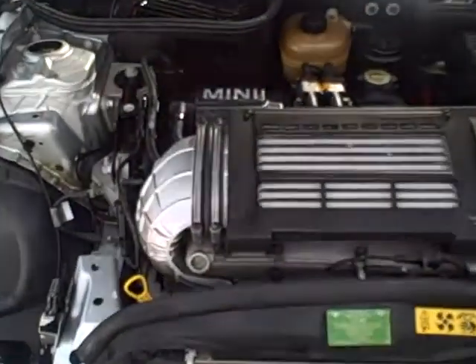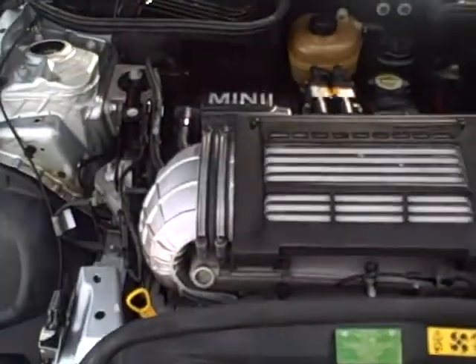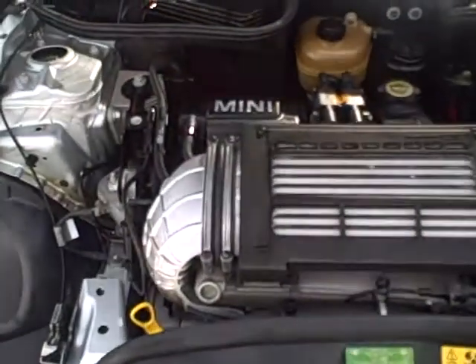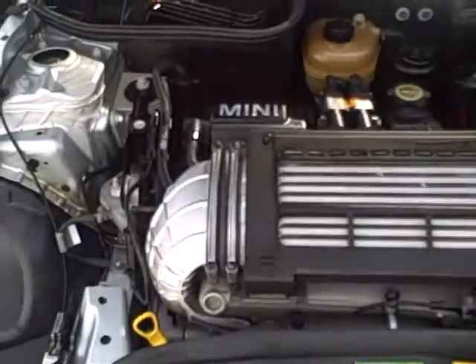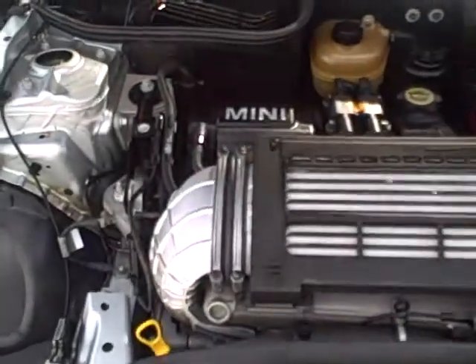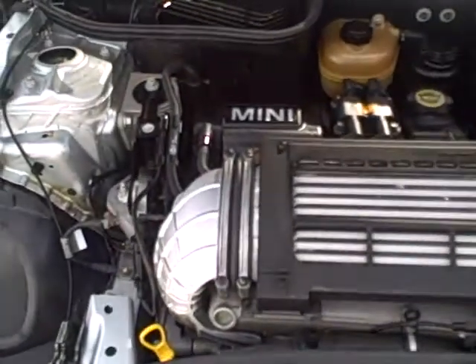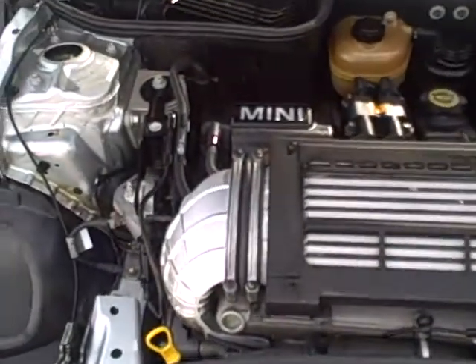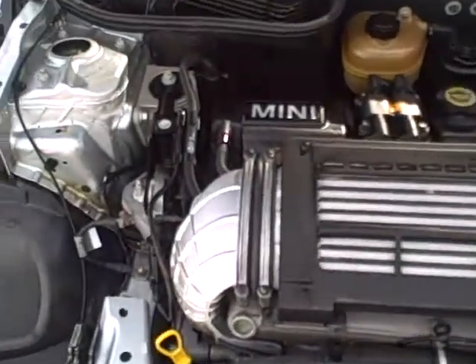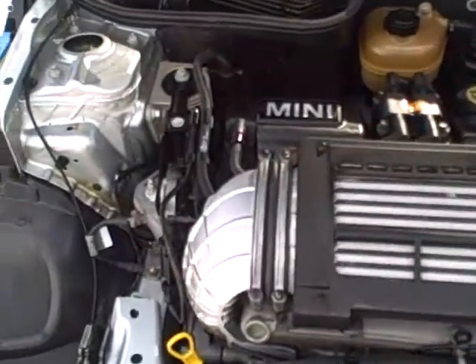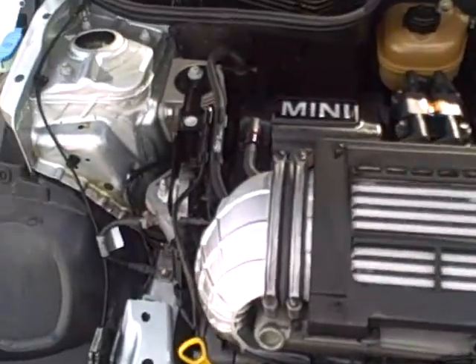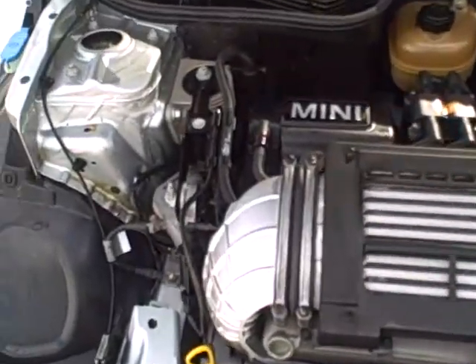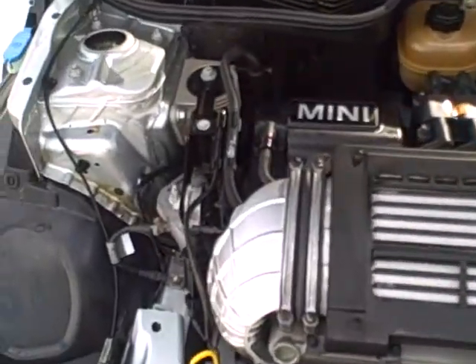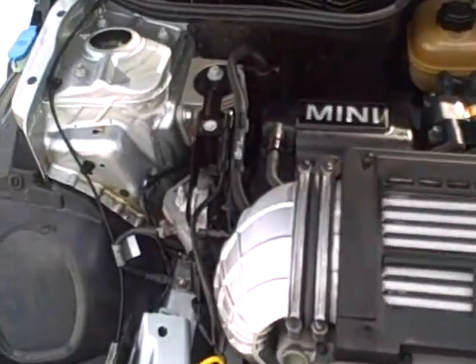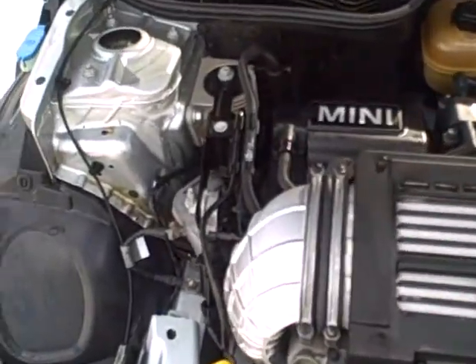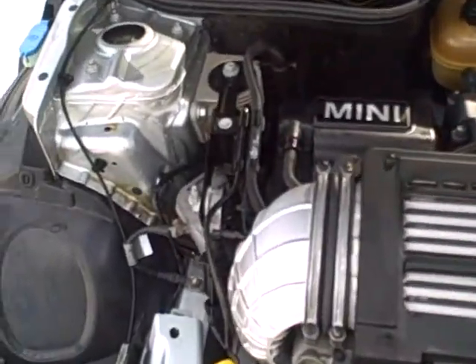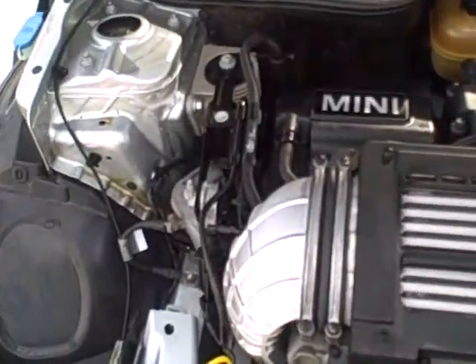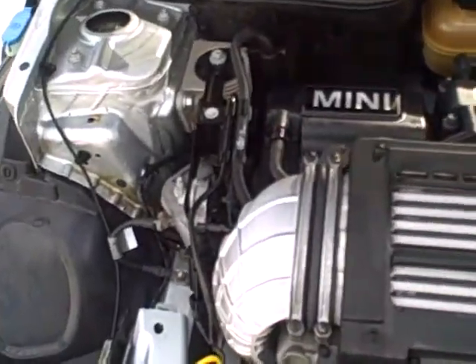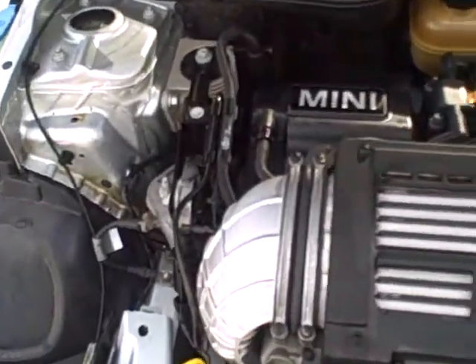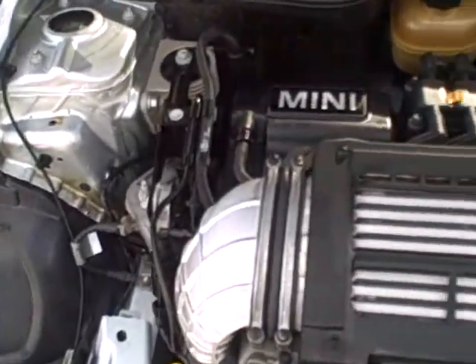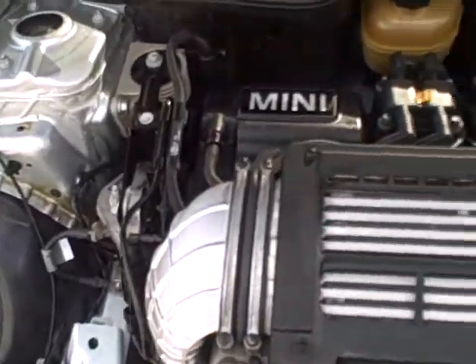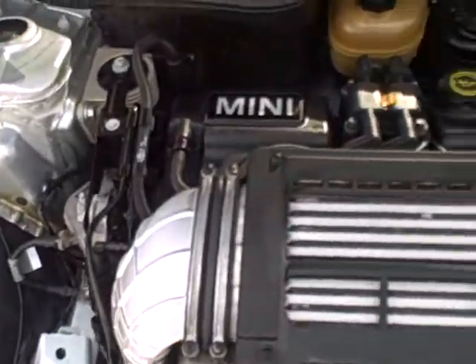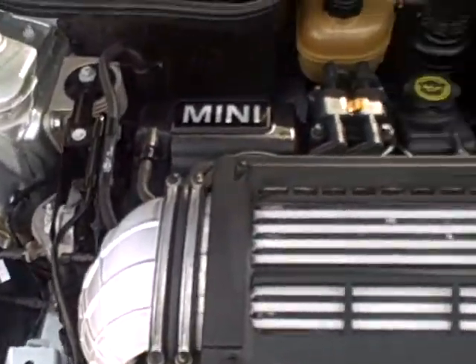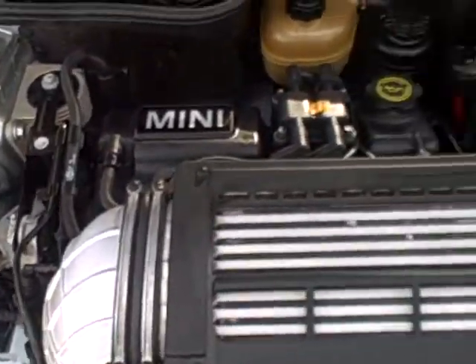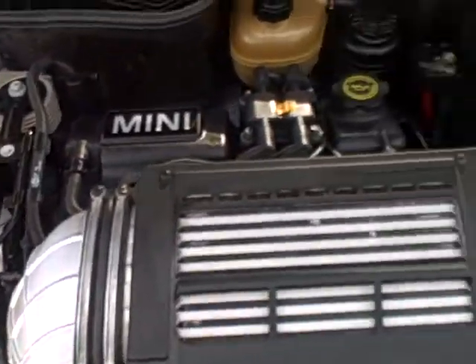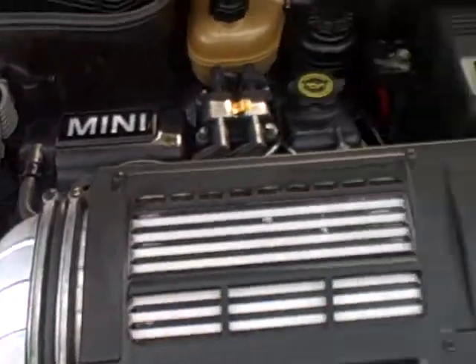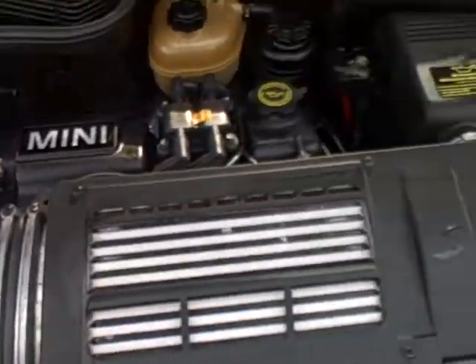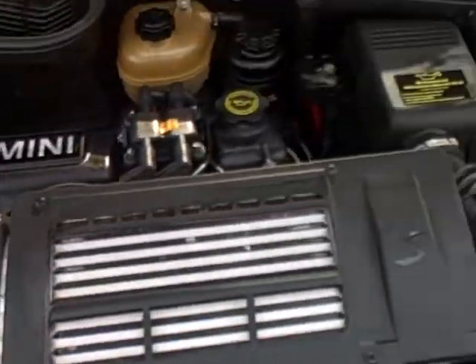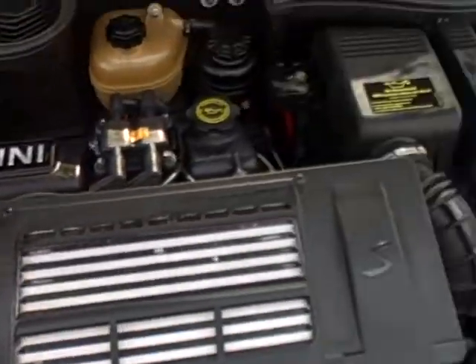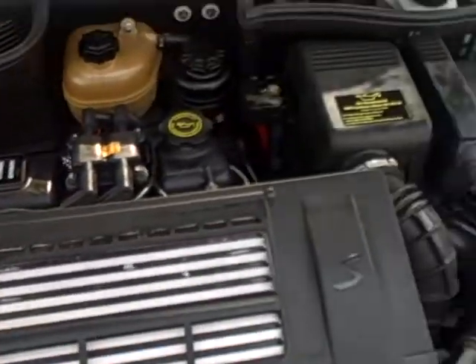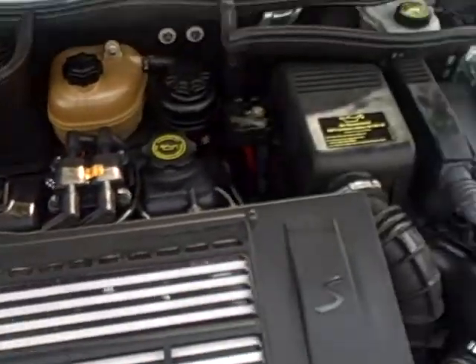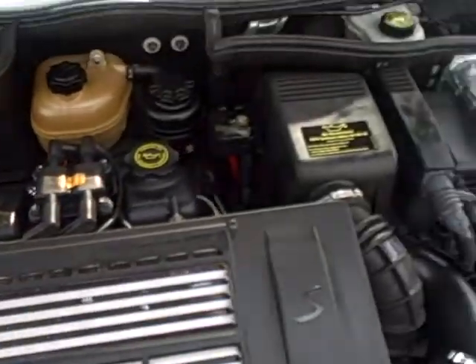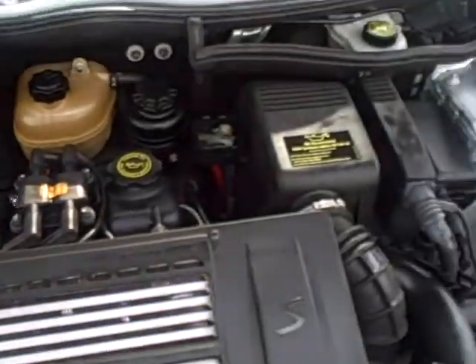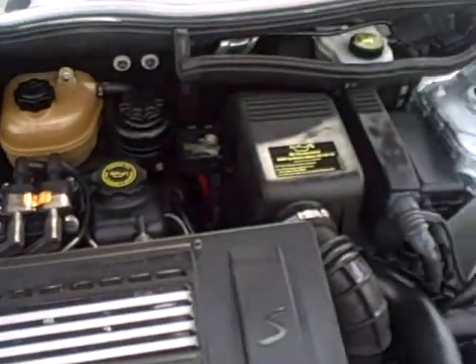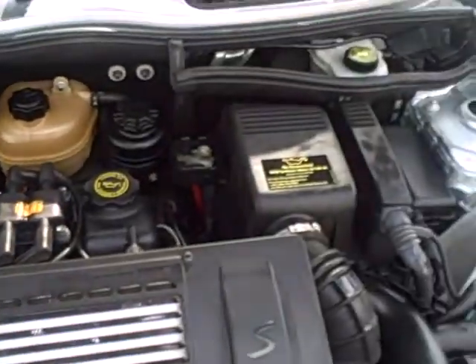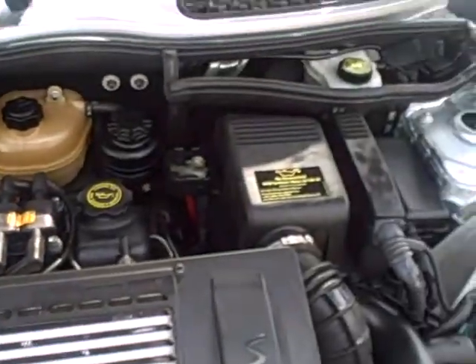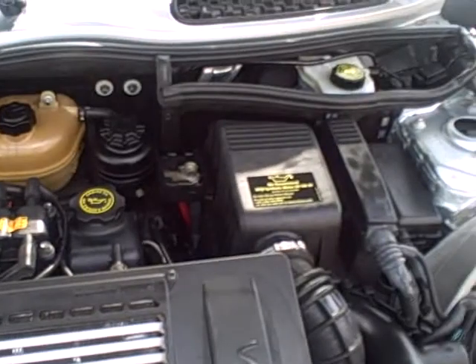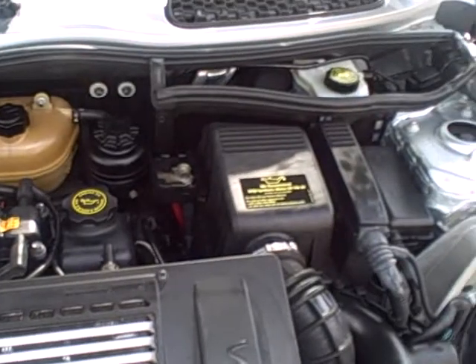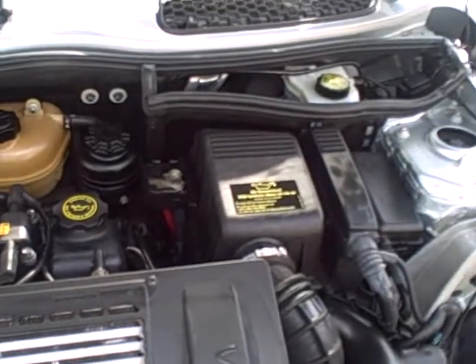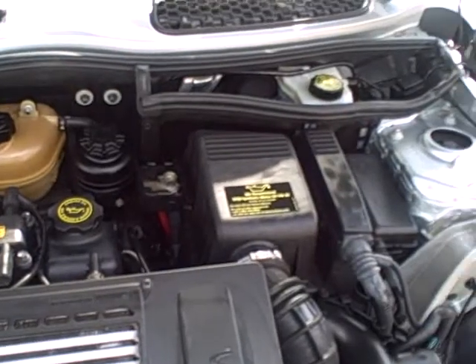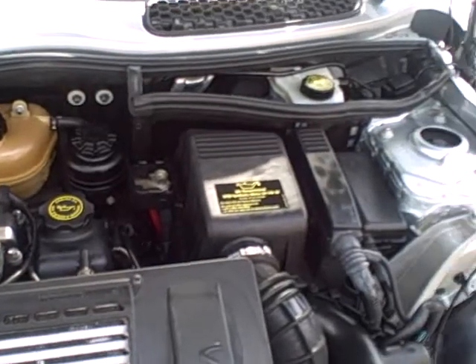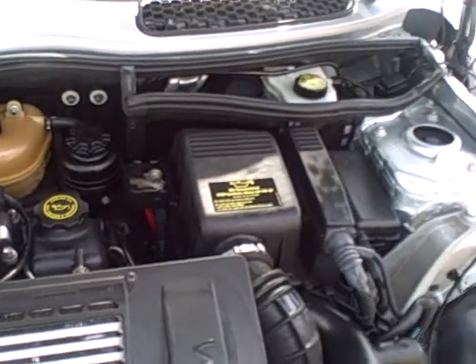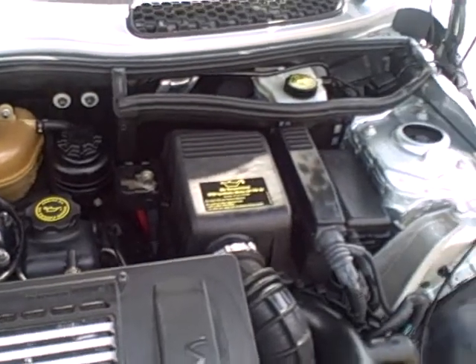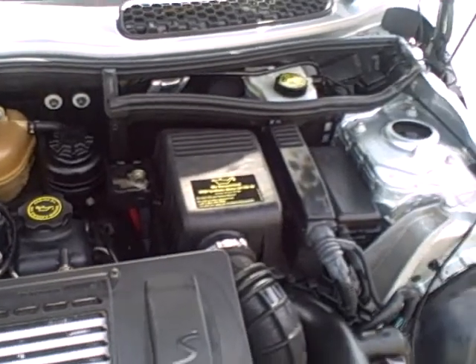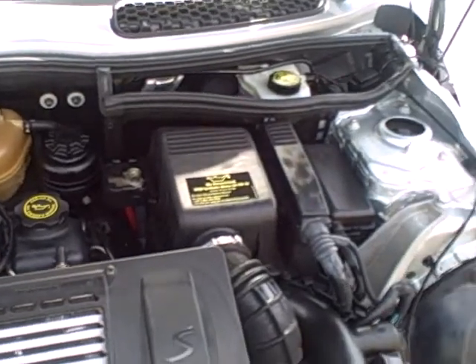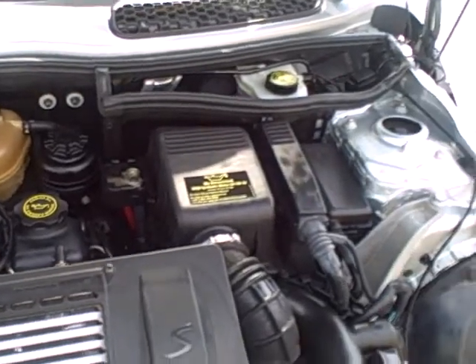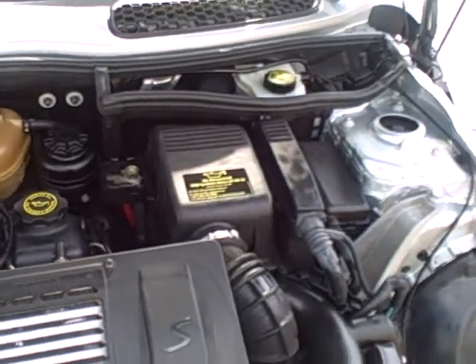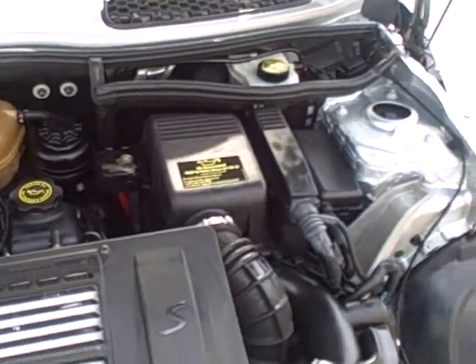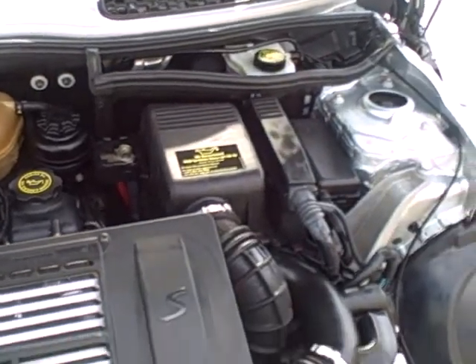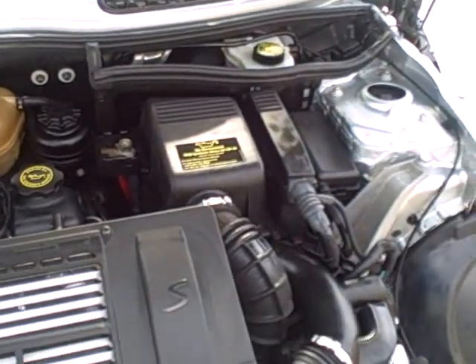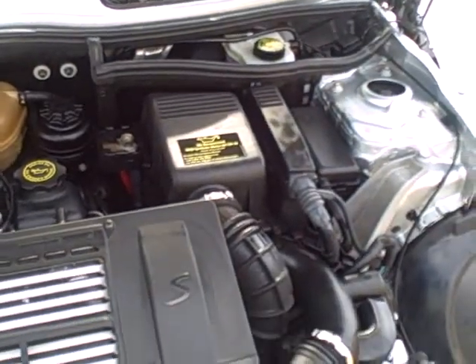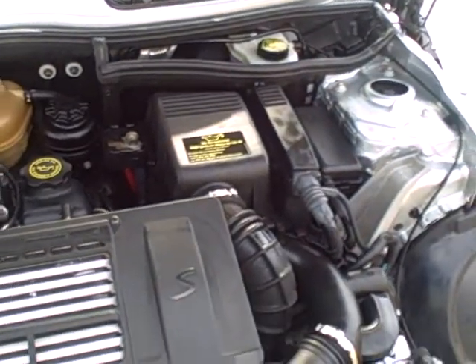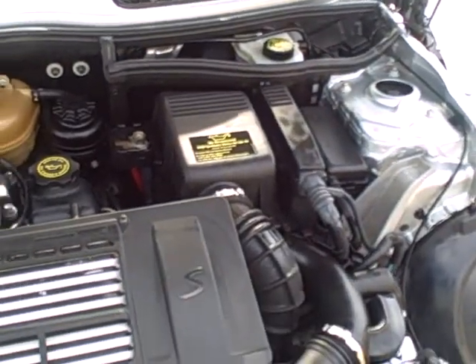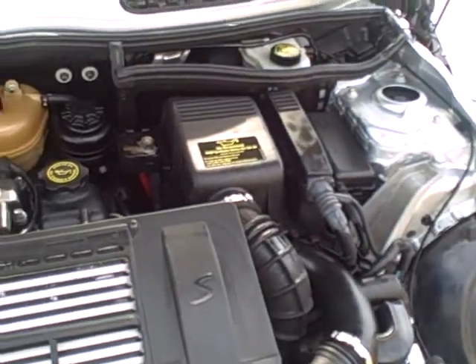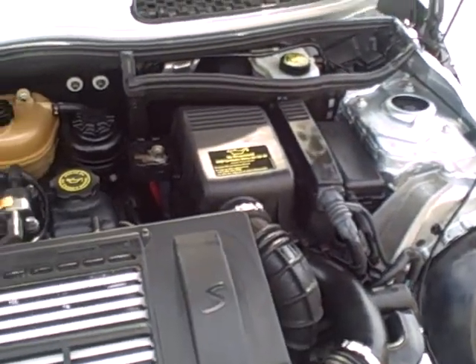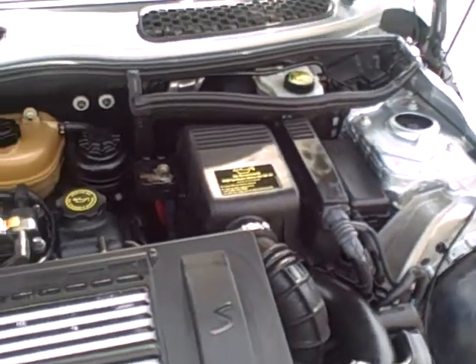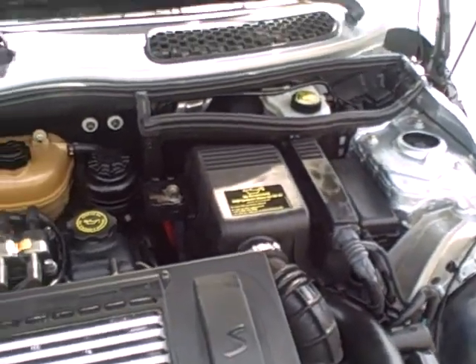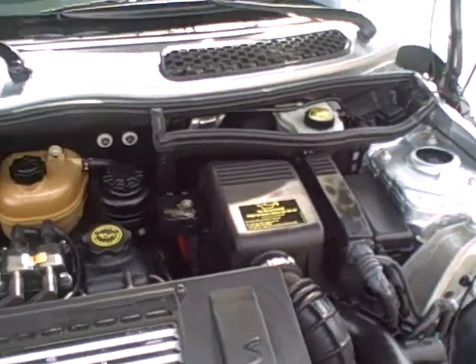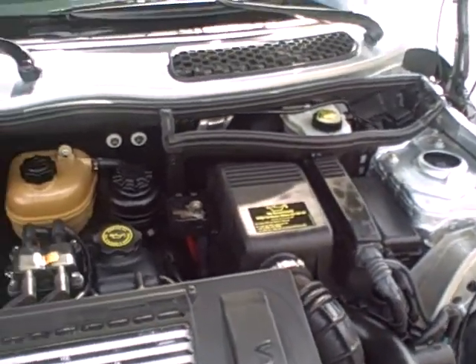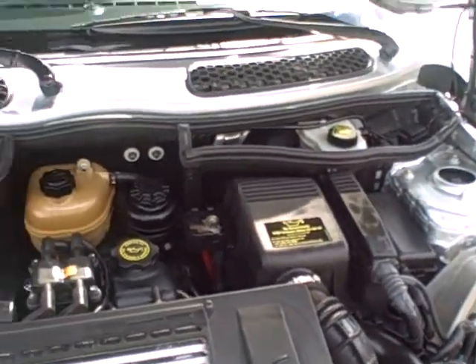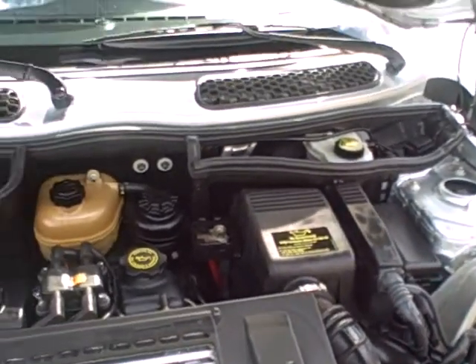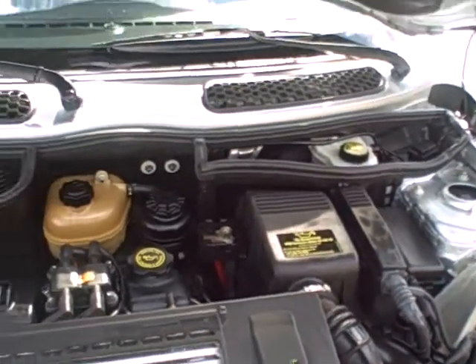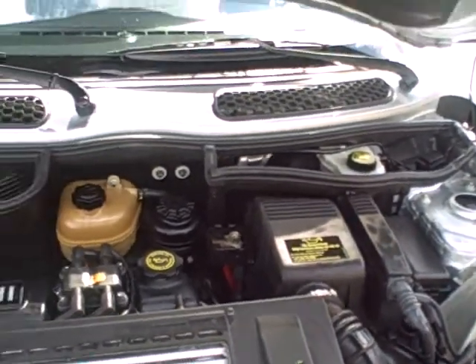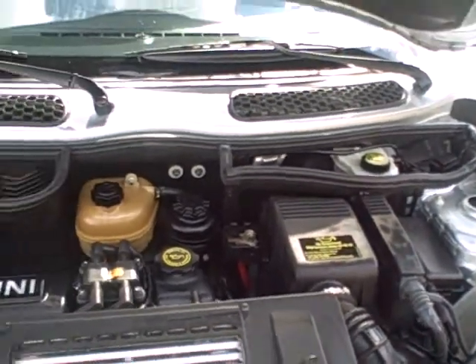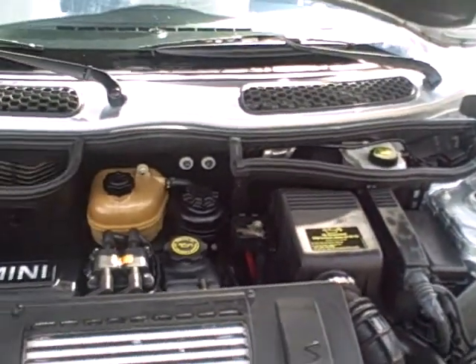This is a supercharged 4-cylinder — really, really peppy. Still gets great gas mileage on the highway.